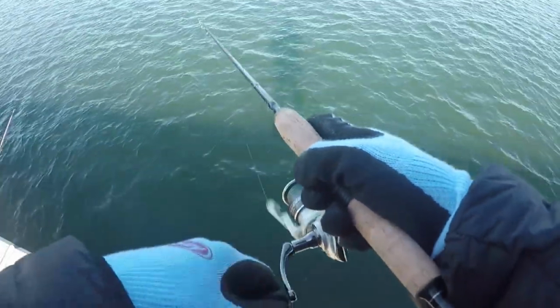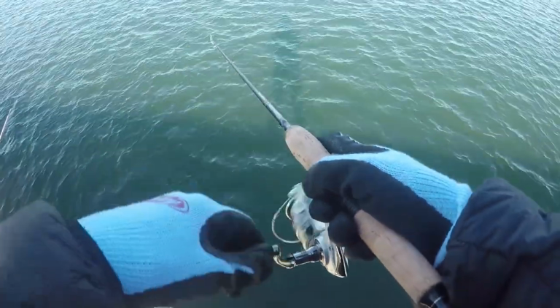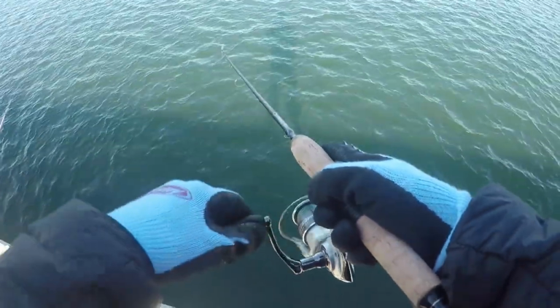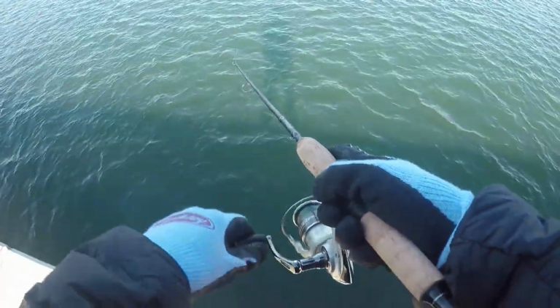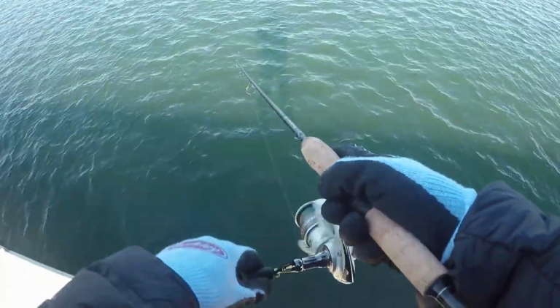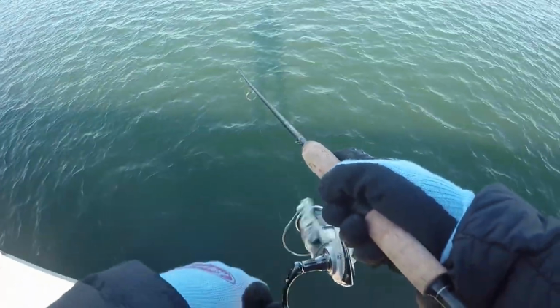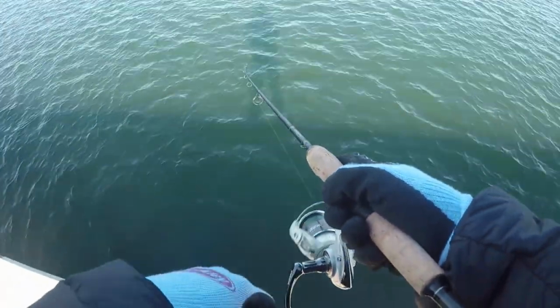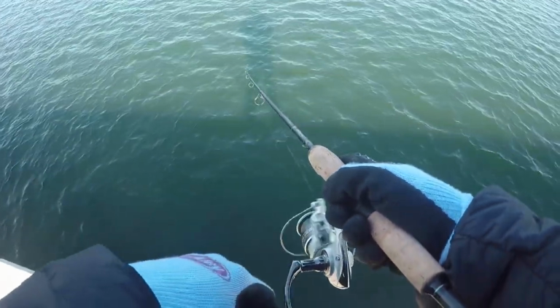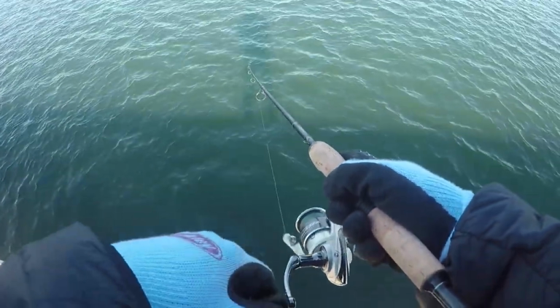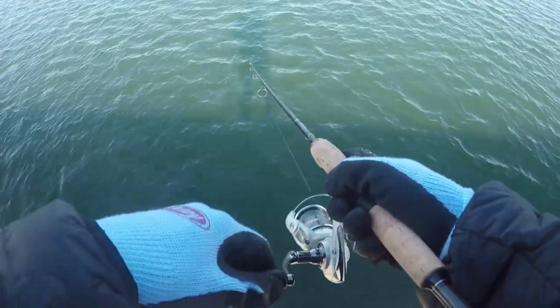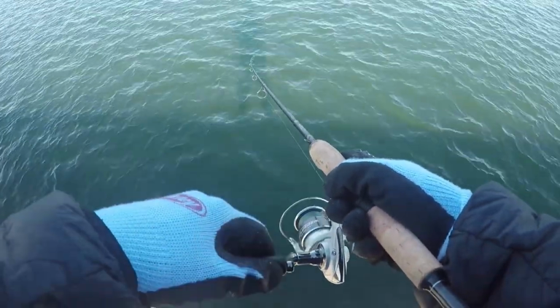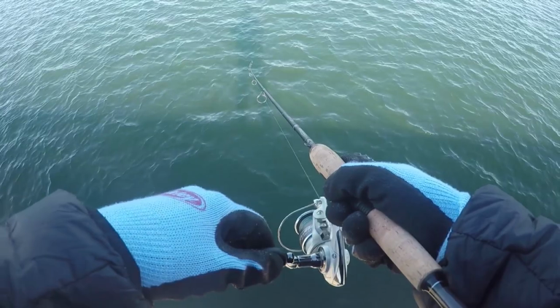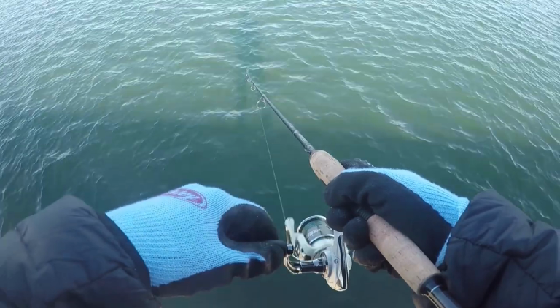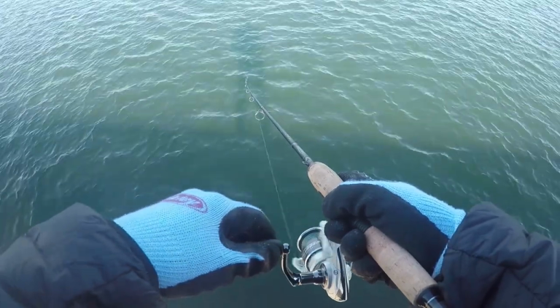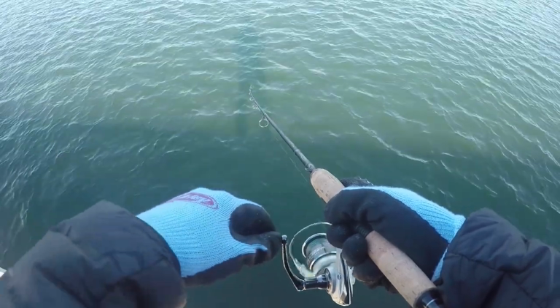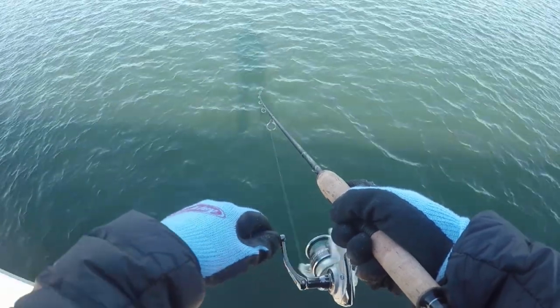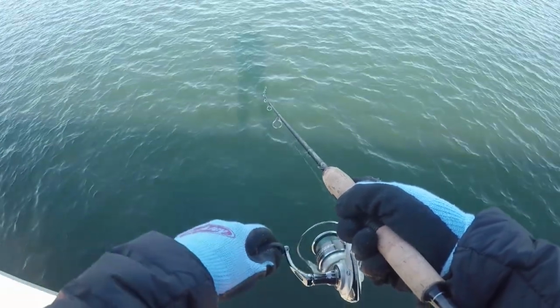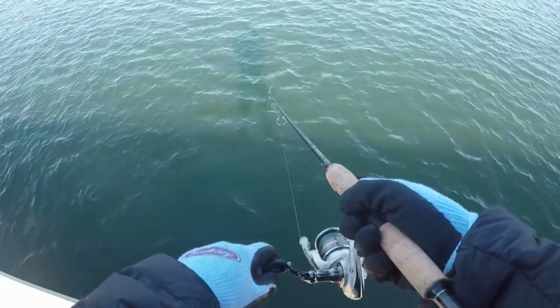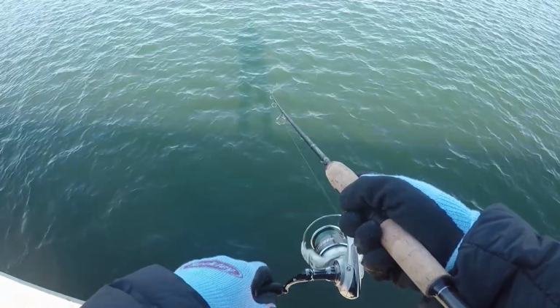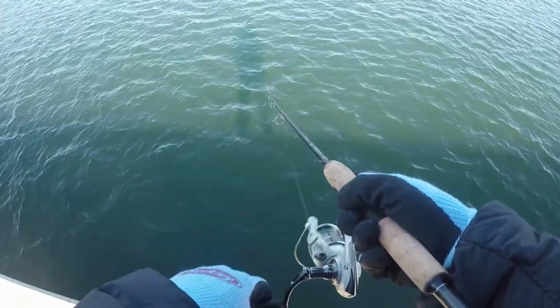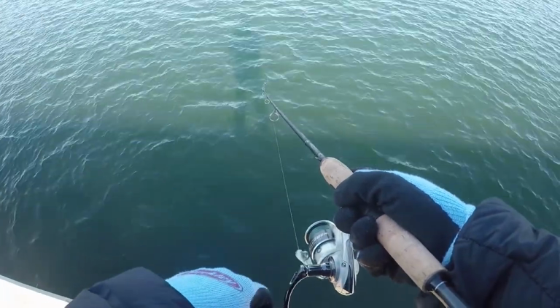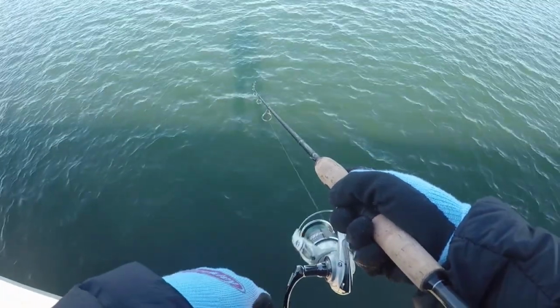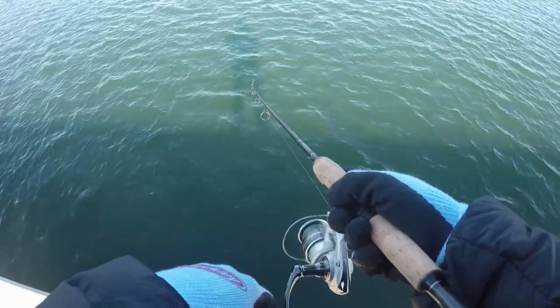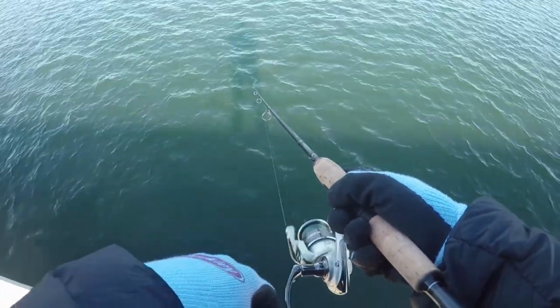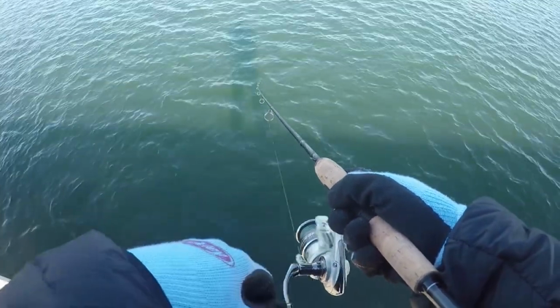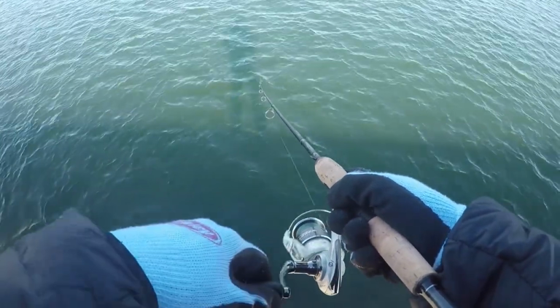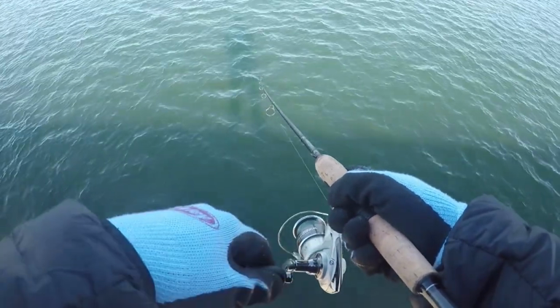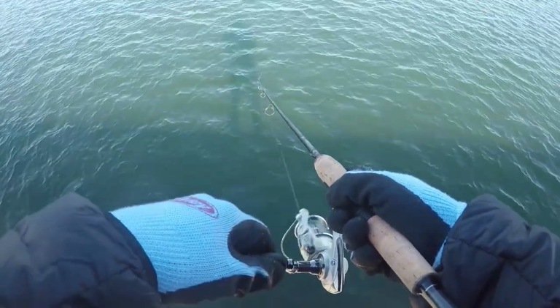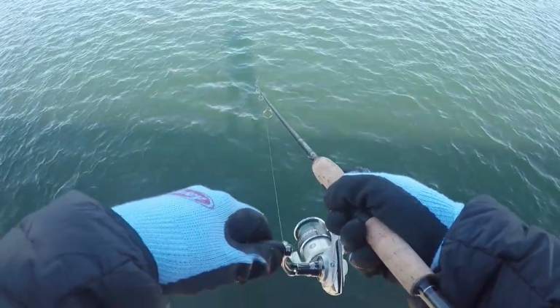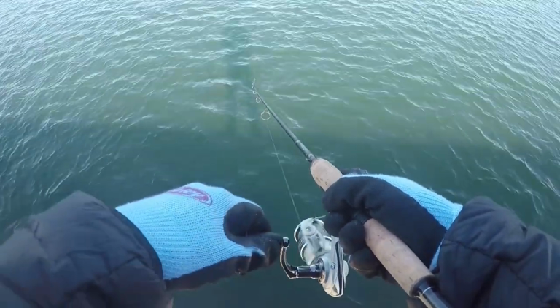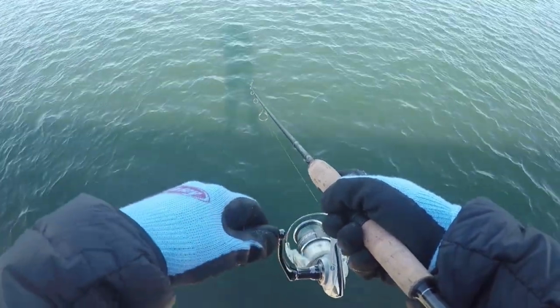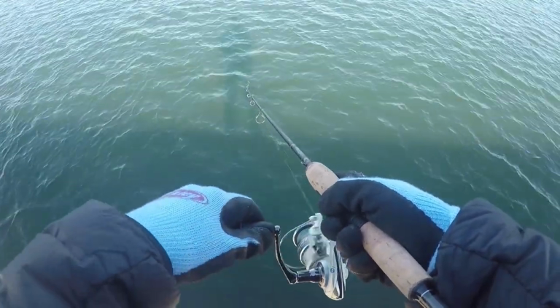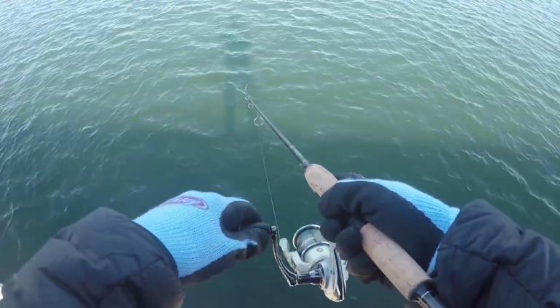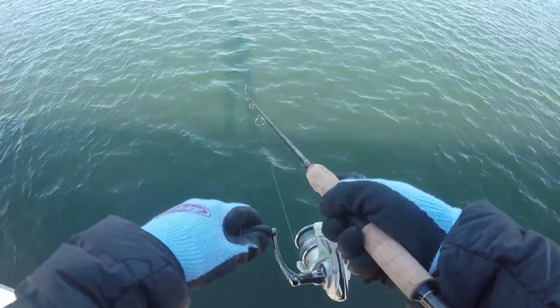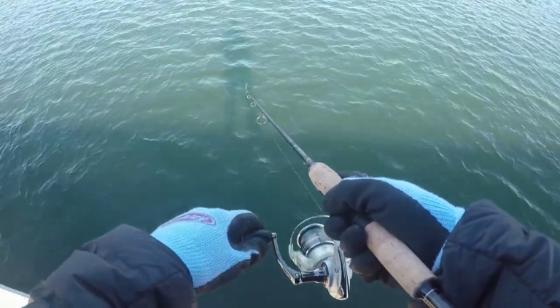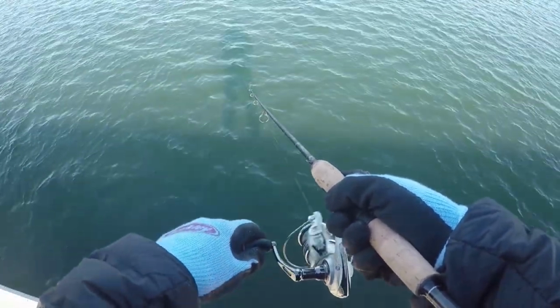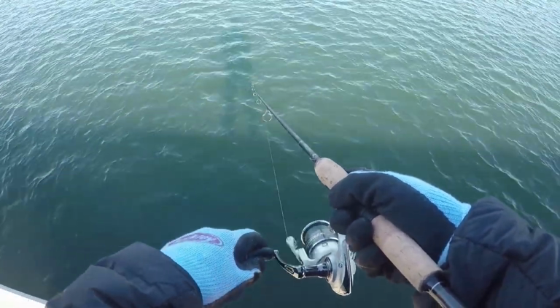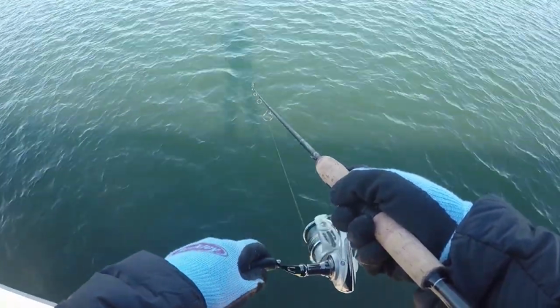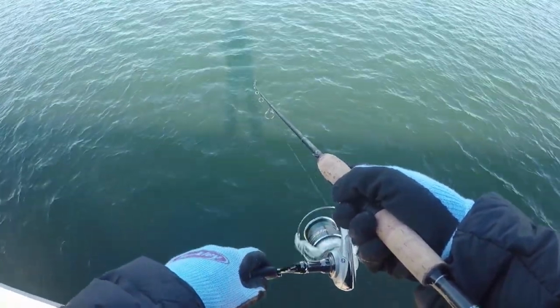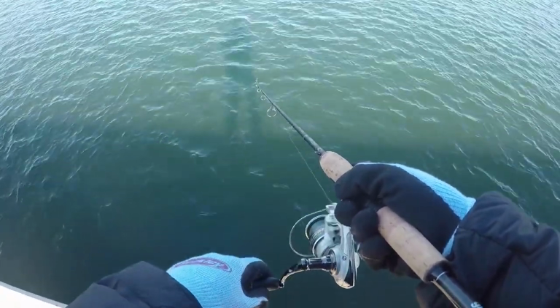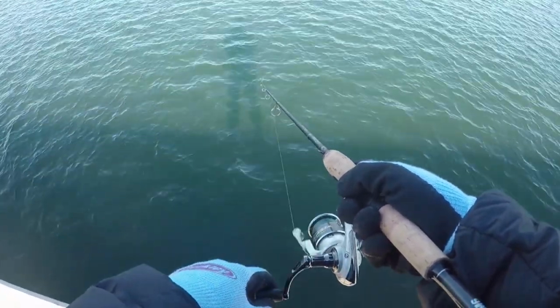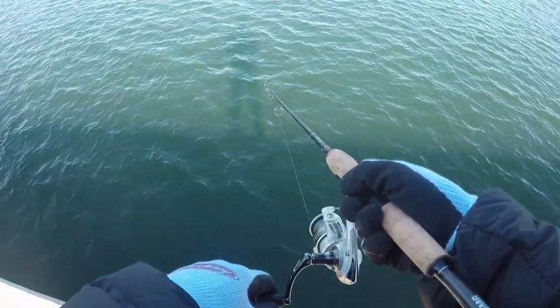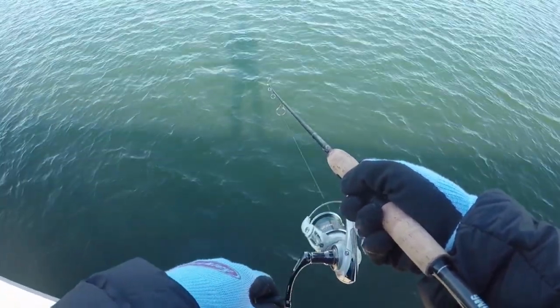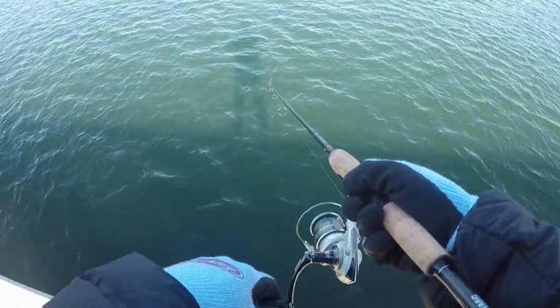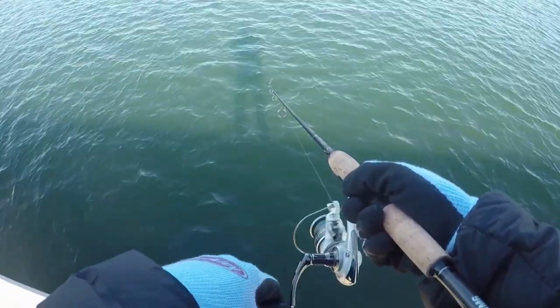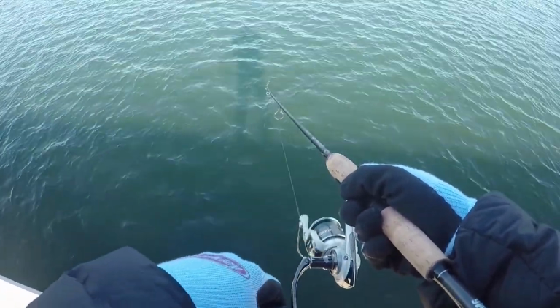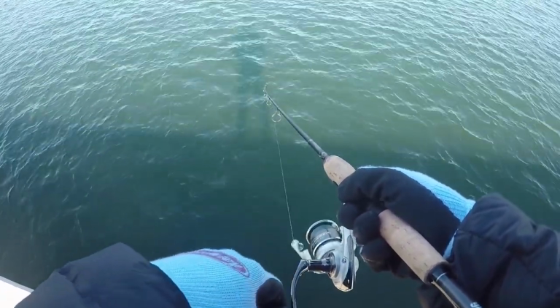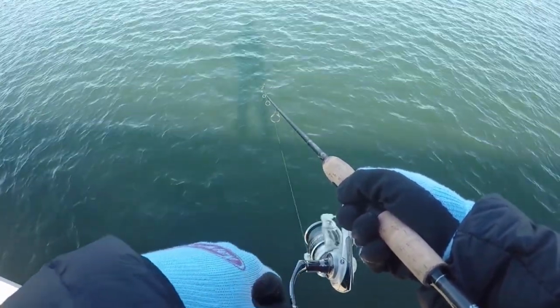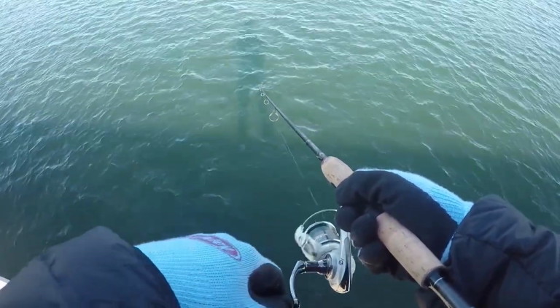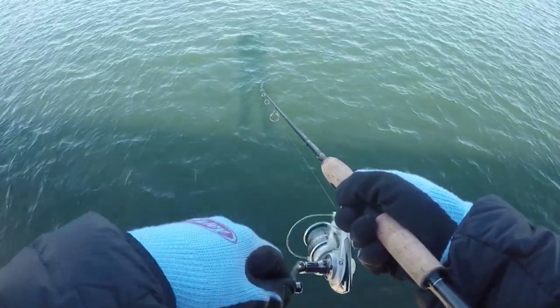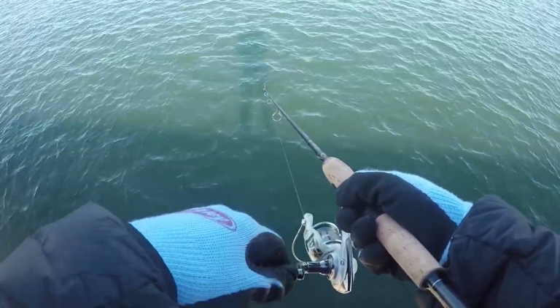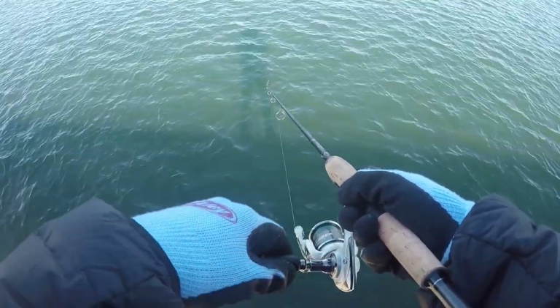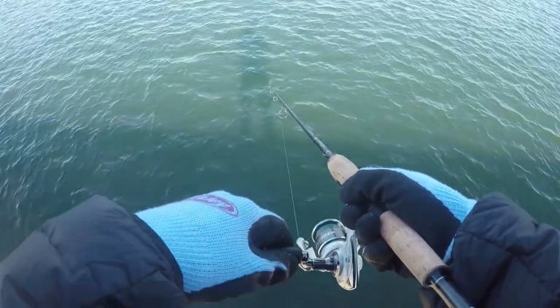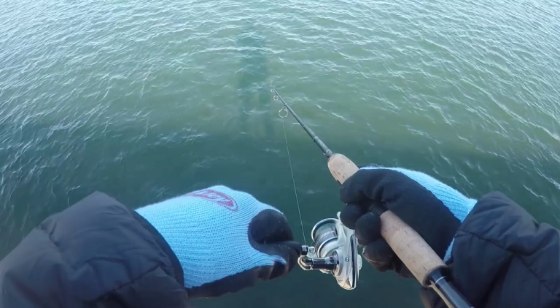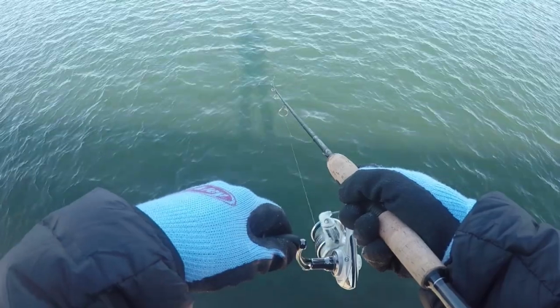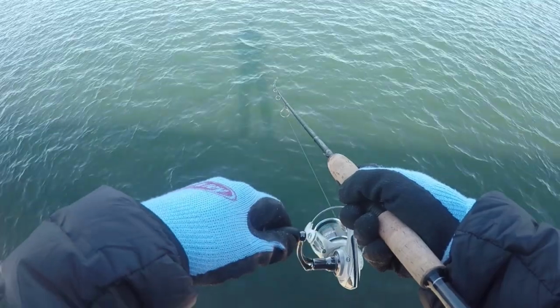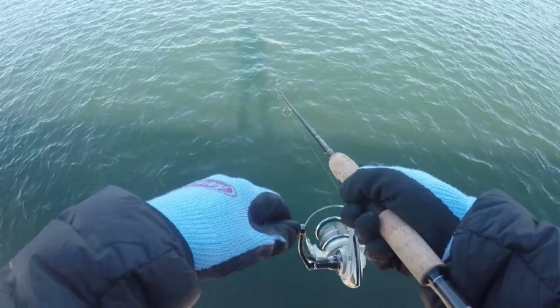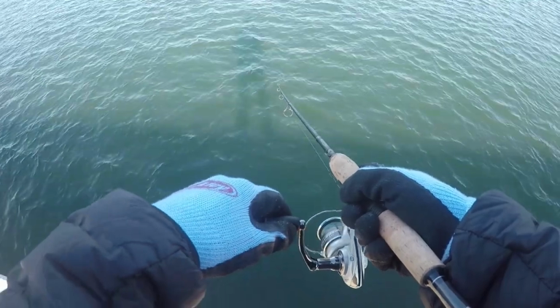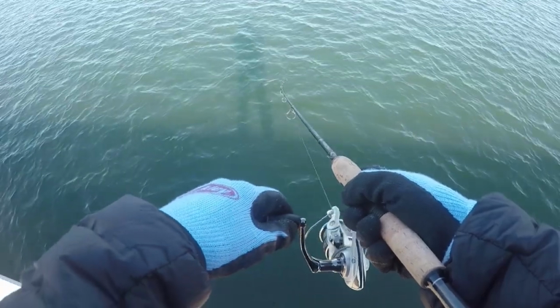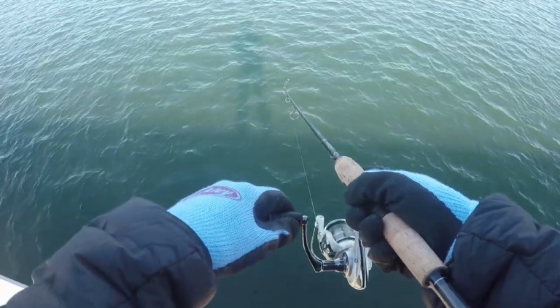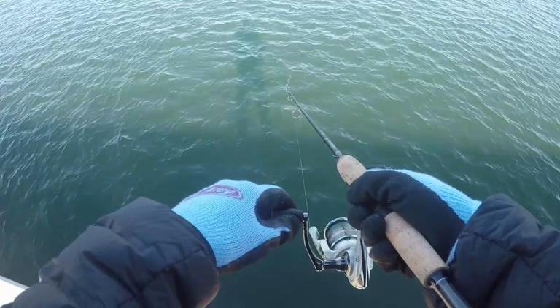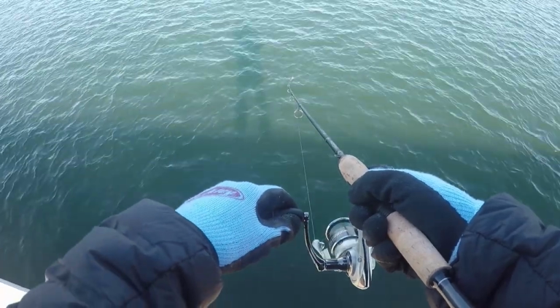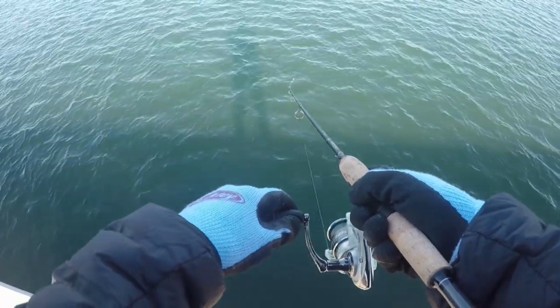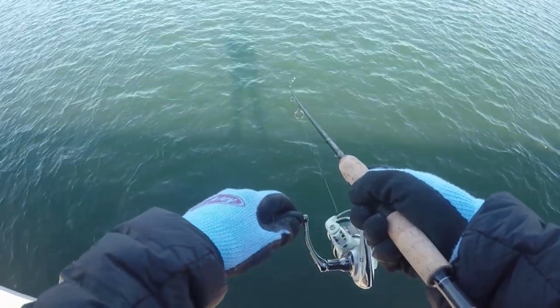So stoked to catch one. I was in shock — that's why I was whispering the whole time. Finally, first one of the day, hopefully first of many.